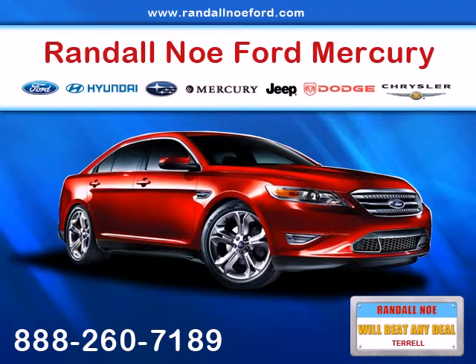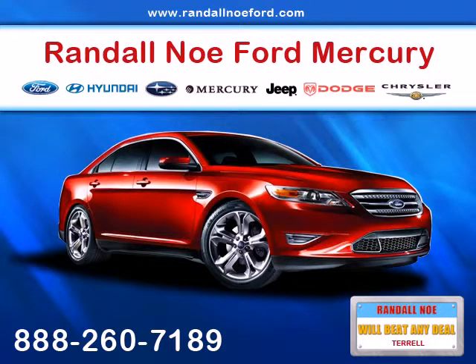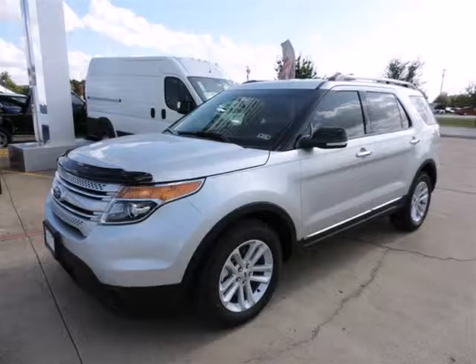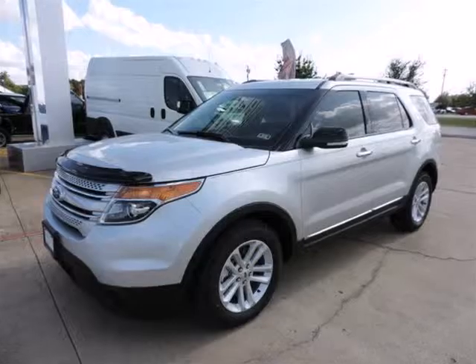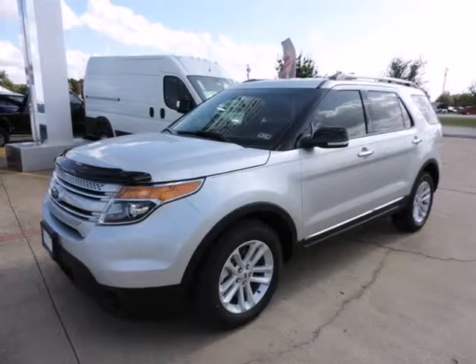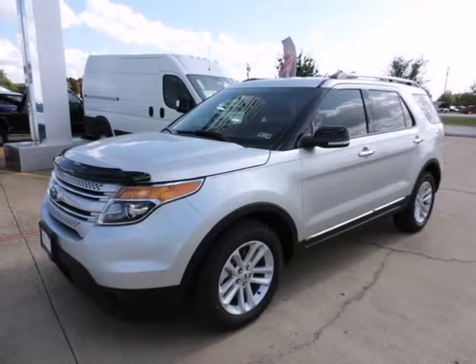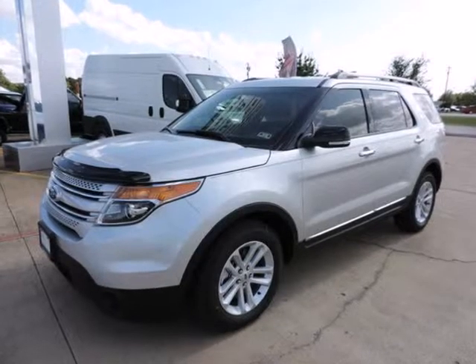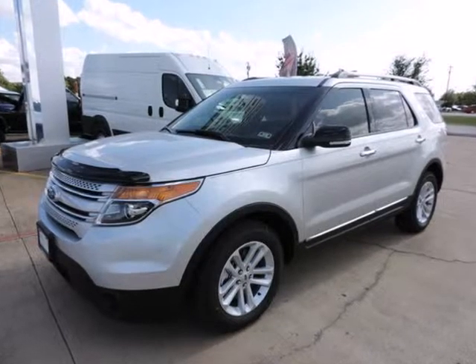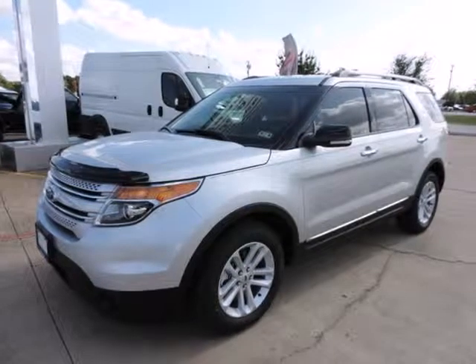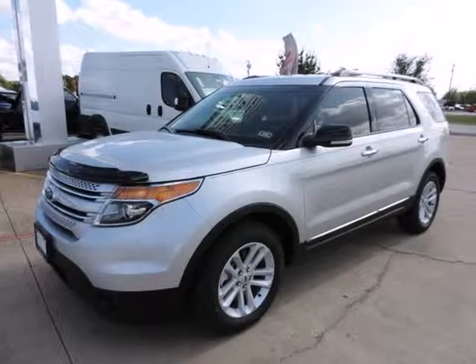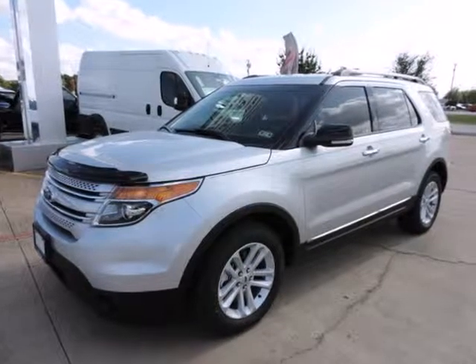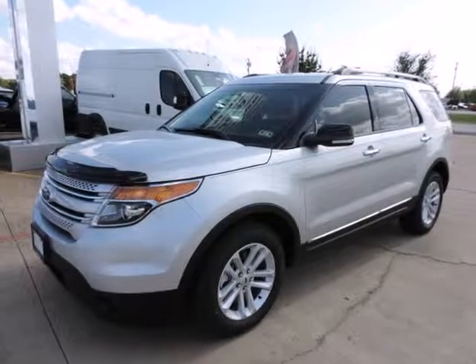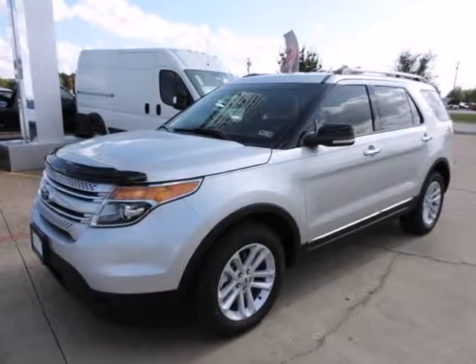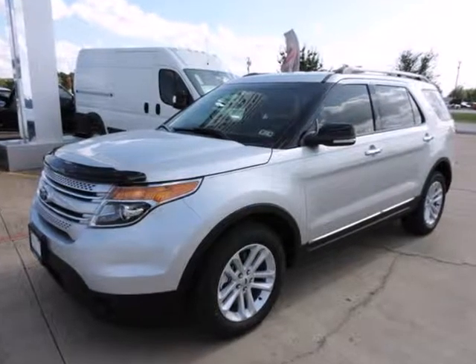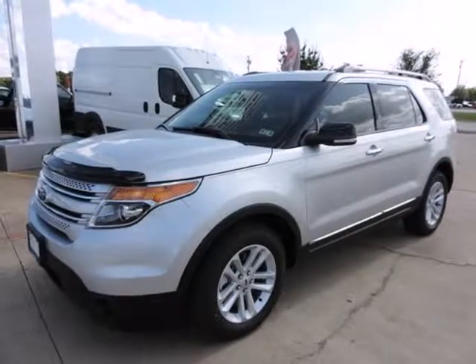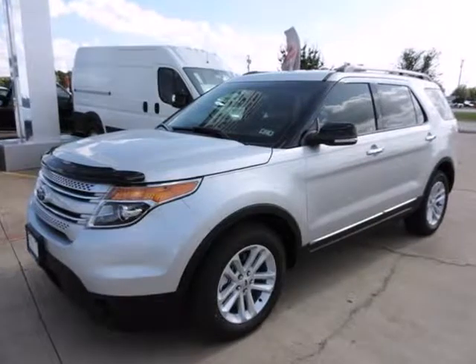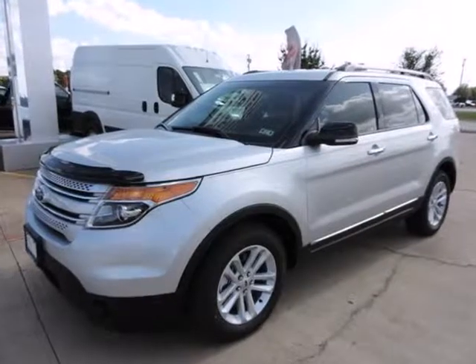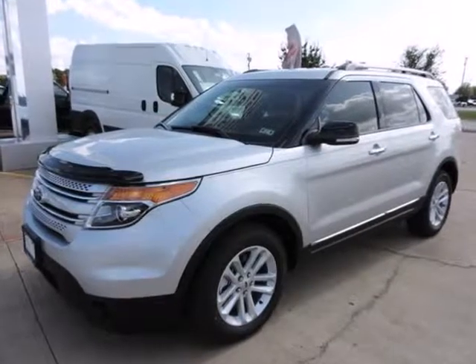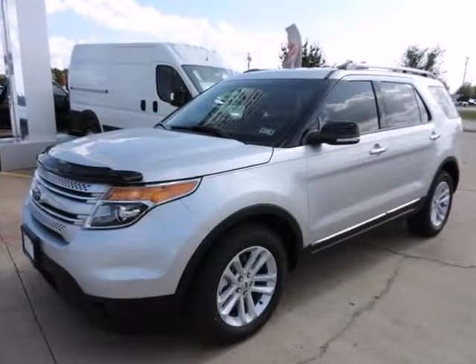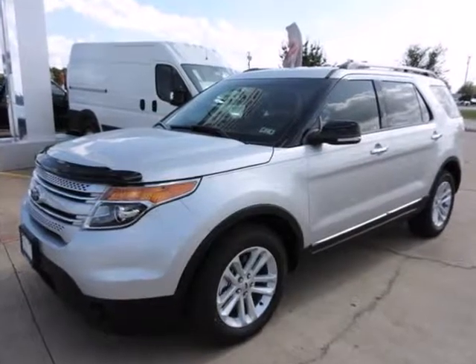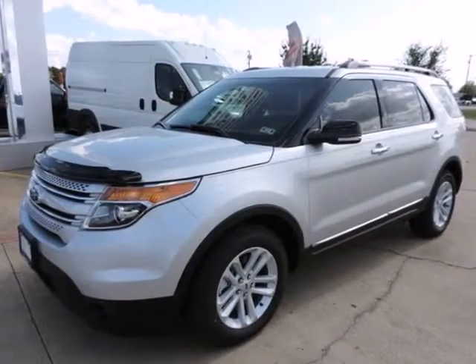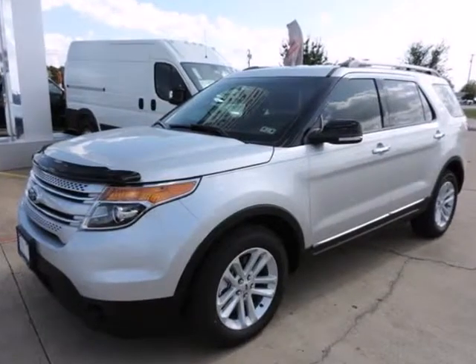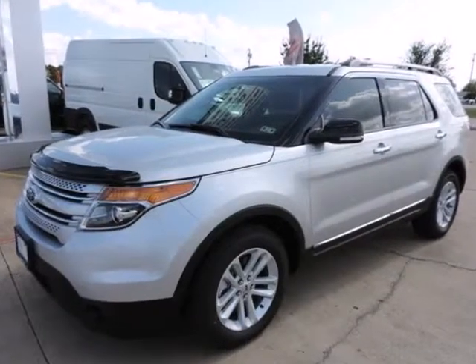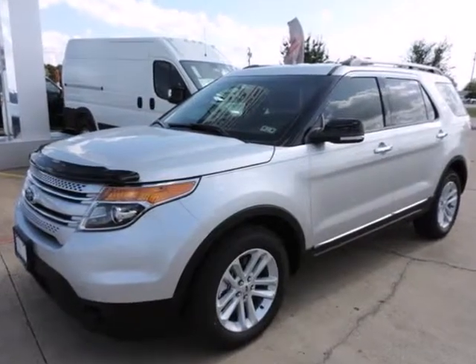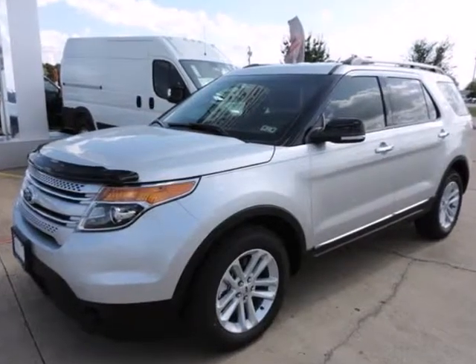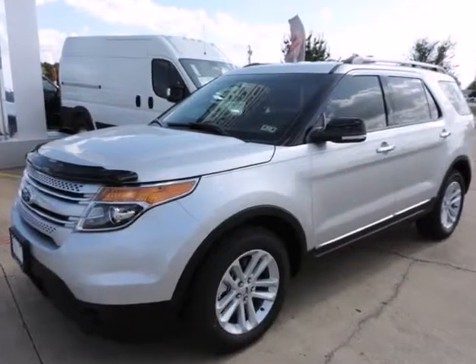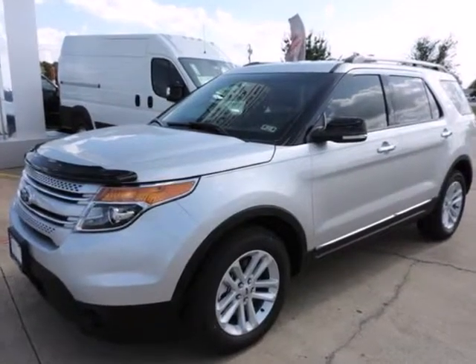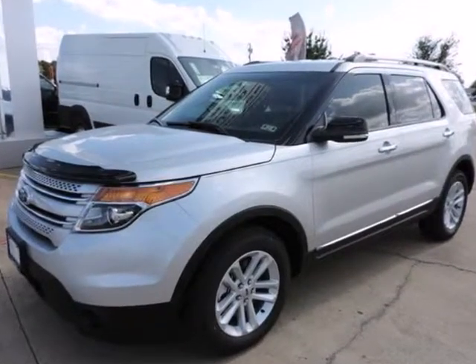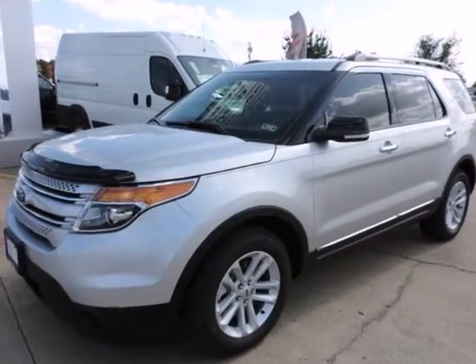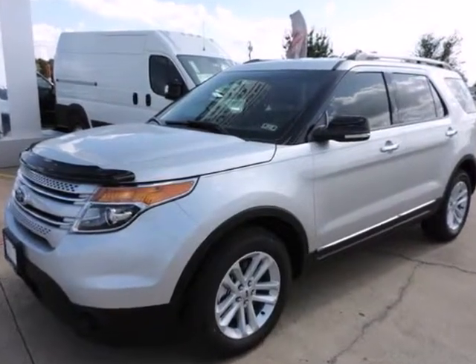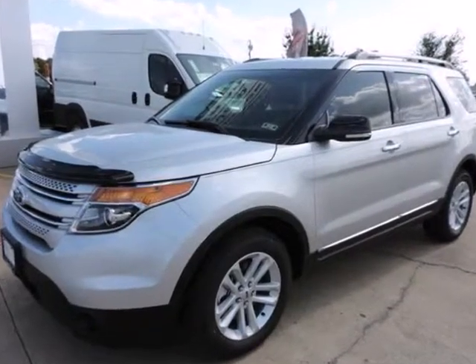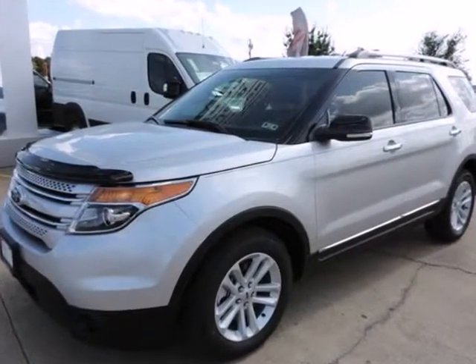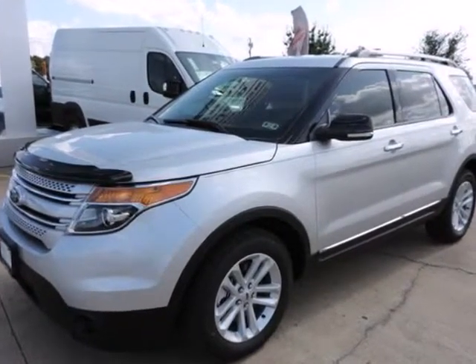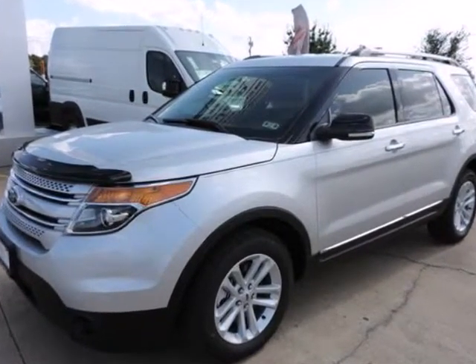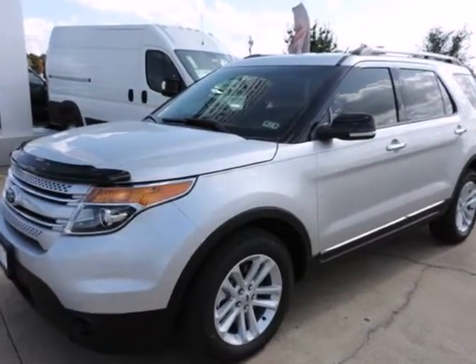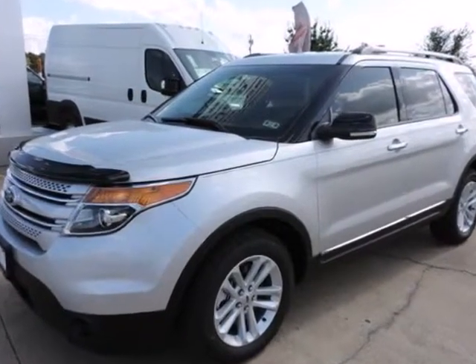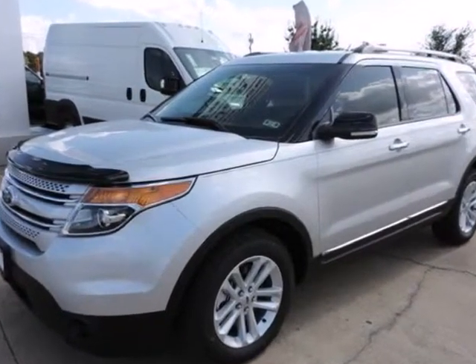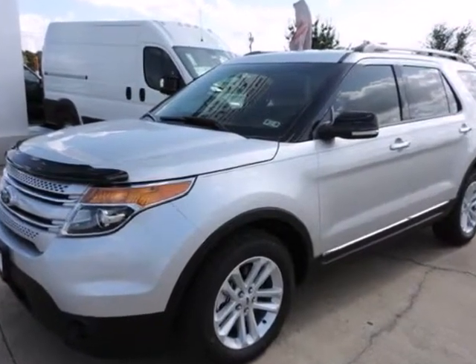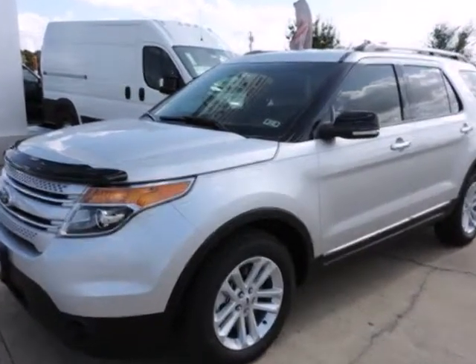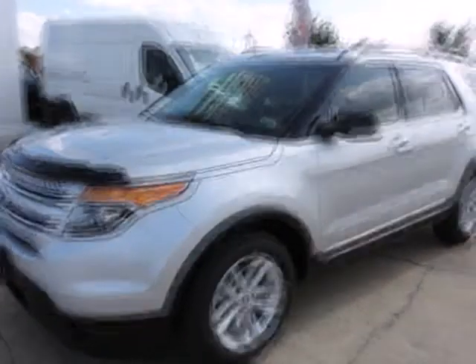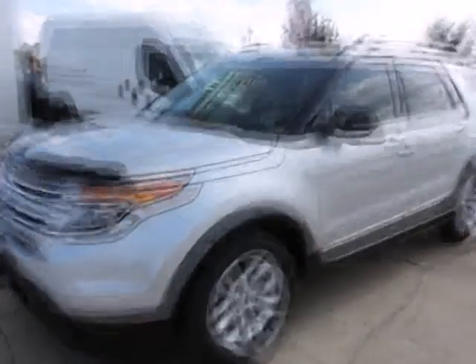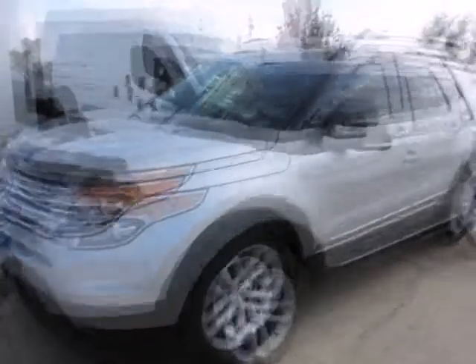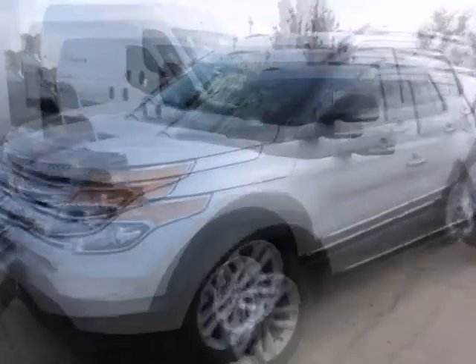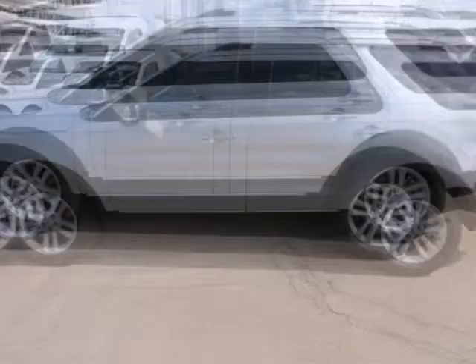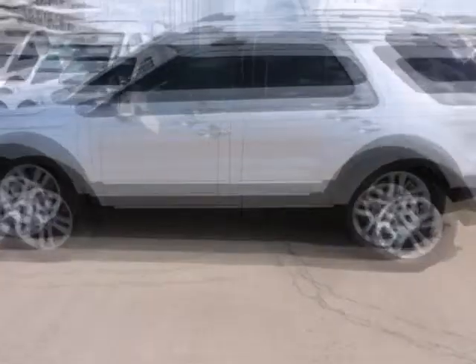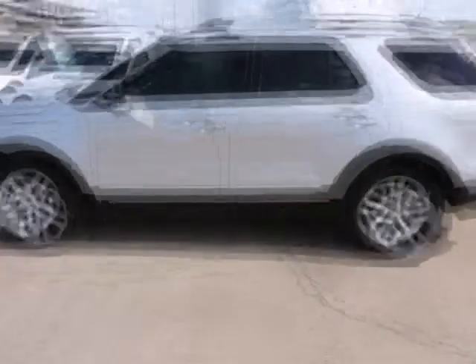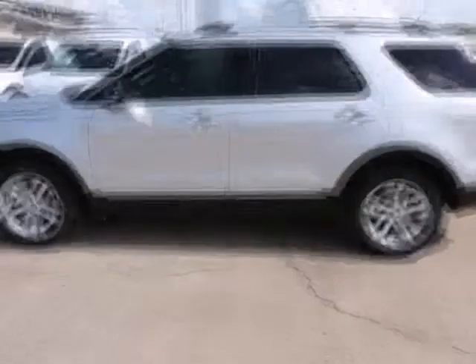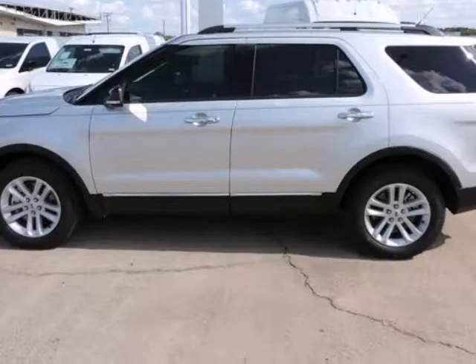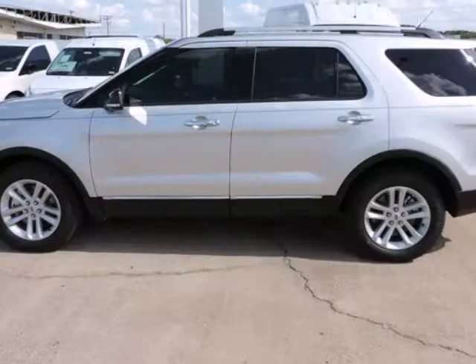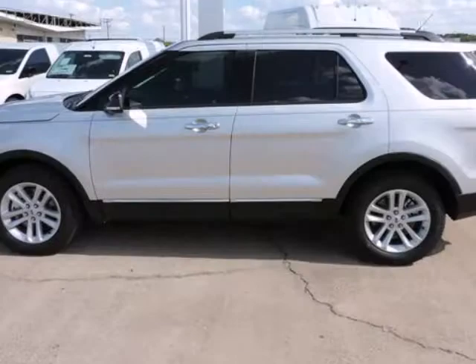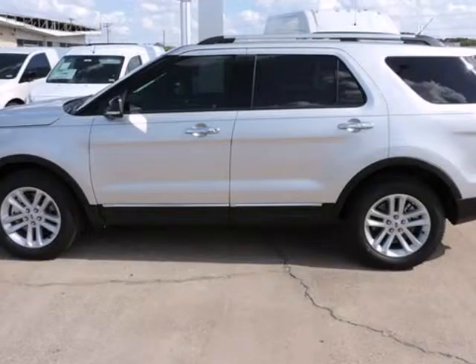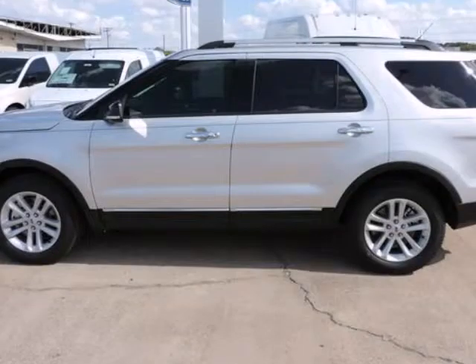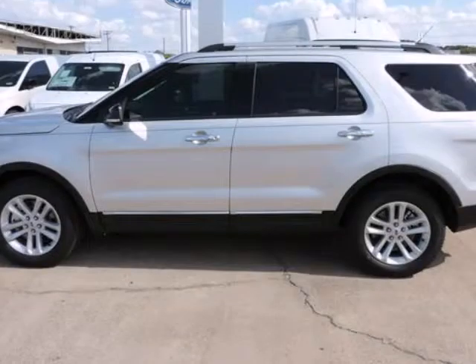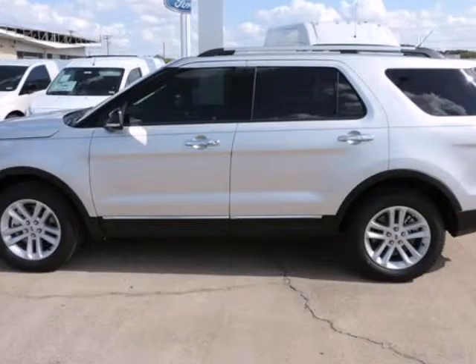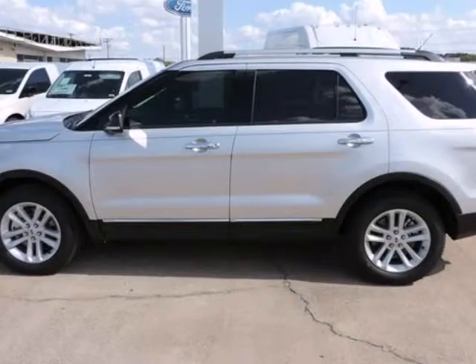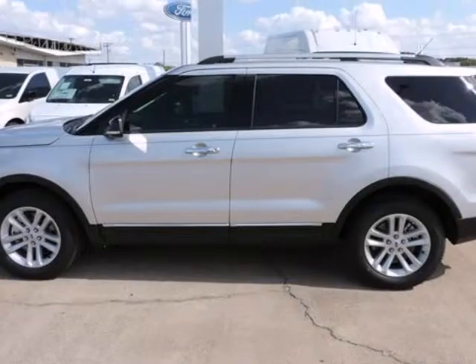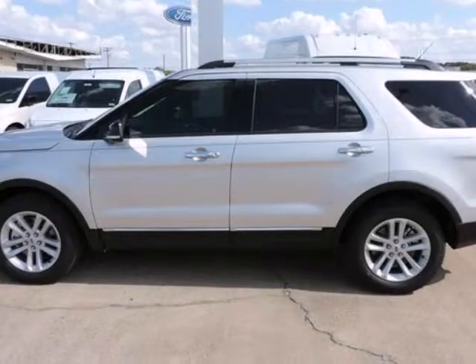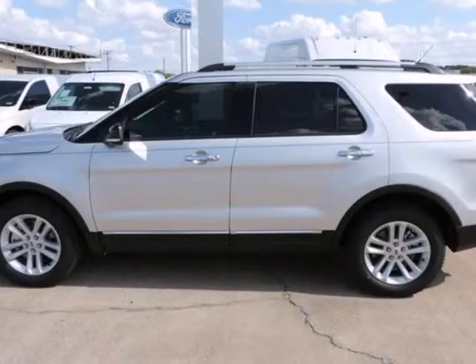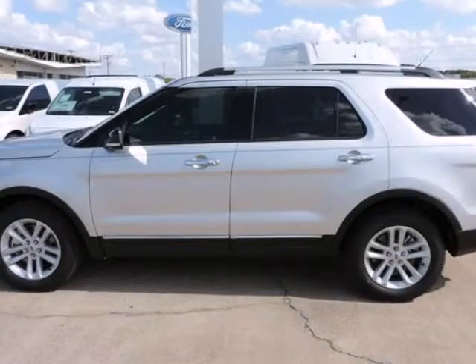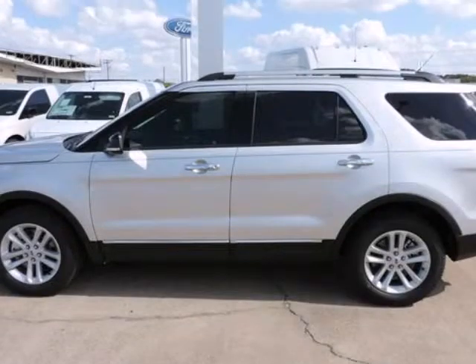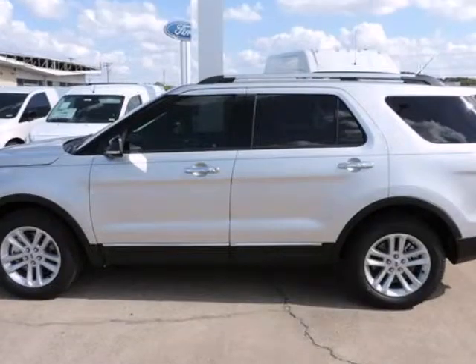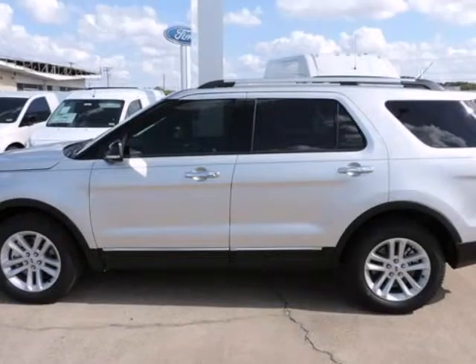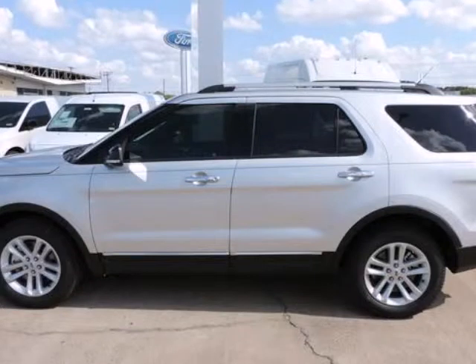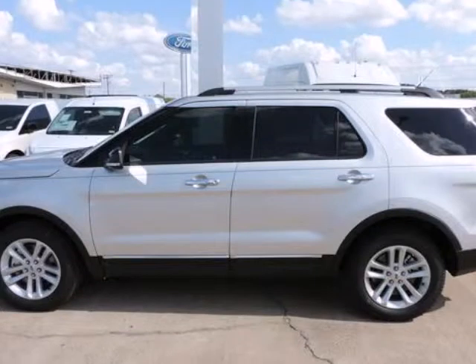Randall Noe Ford presents this 2015 Ford Explorer front-wheel drive 4-door XLT, represented in silver.